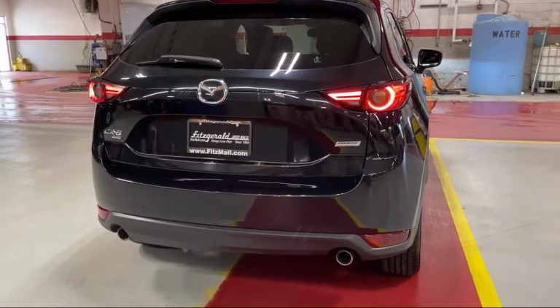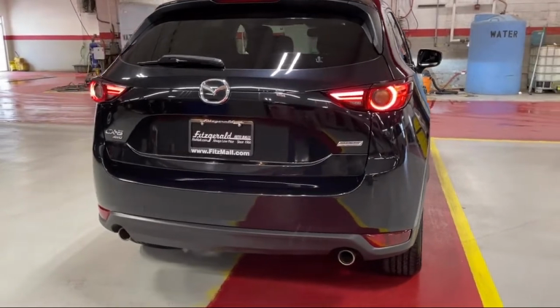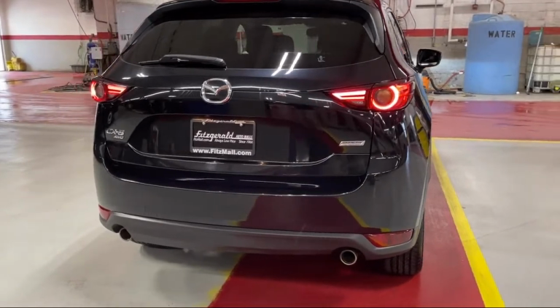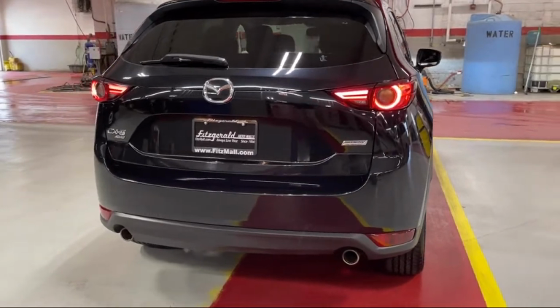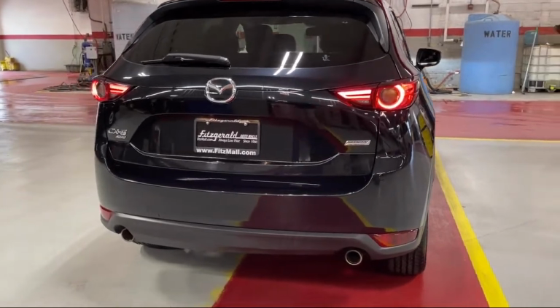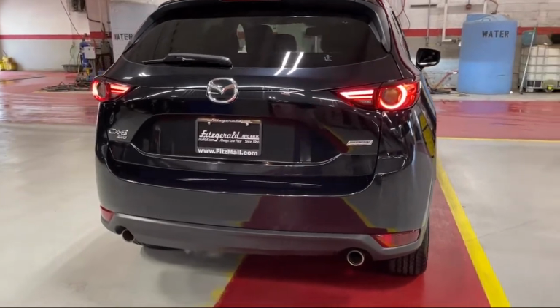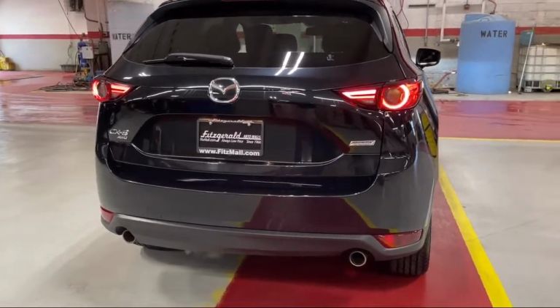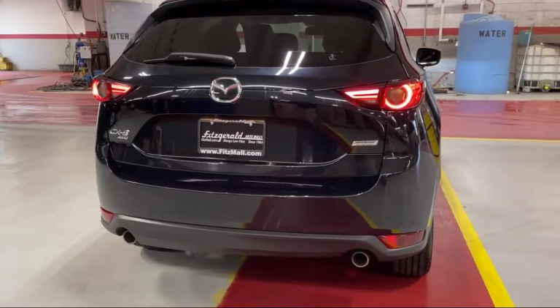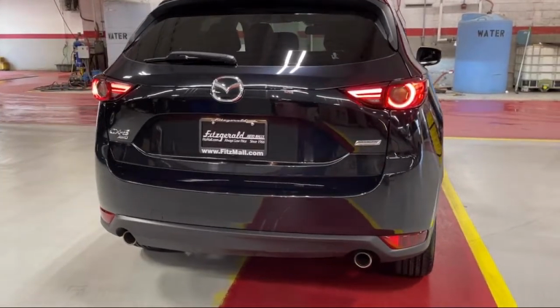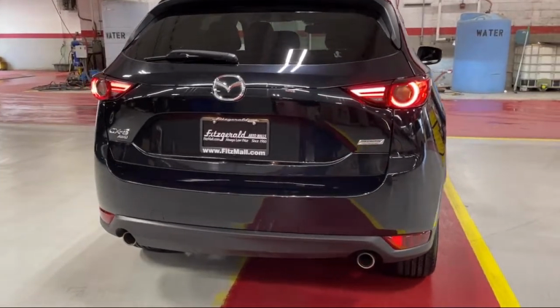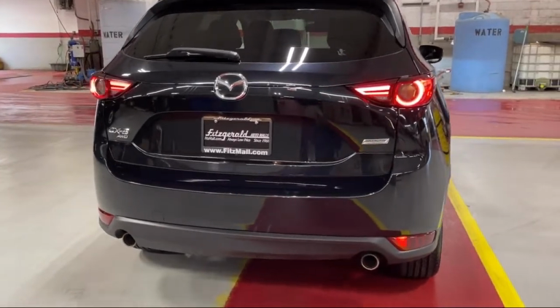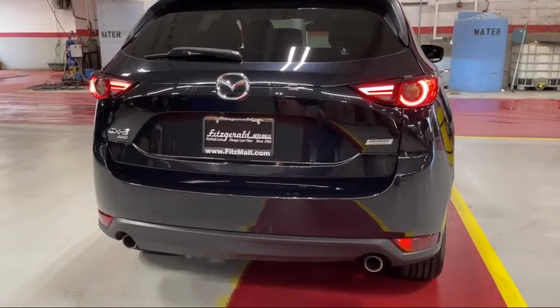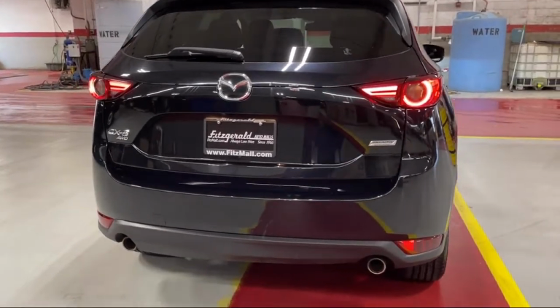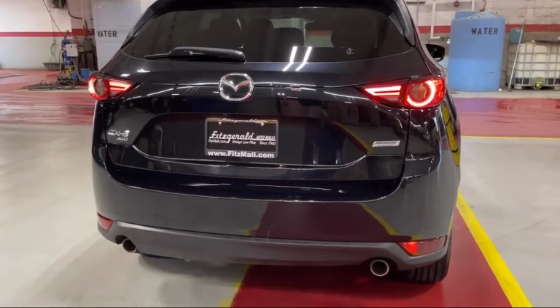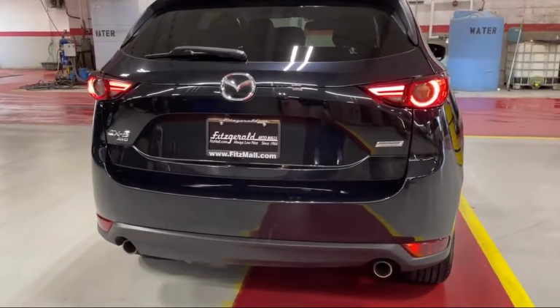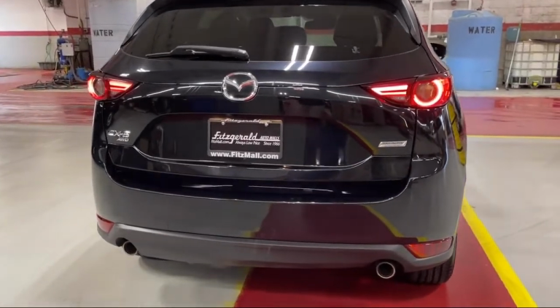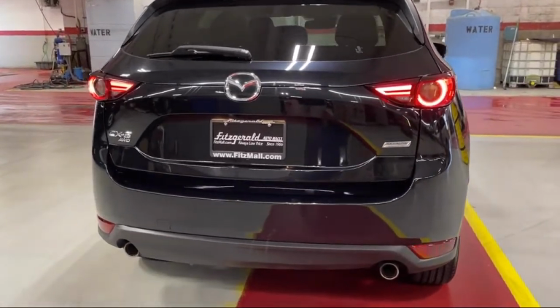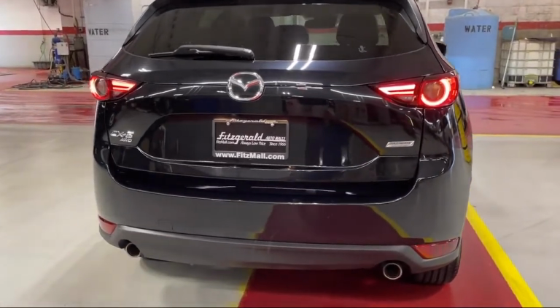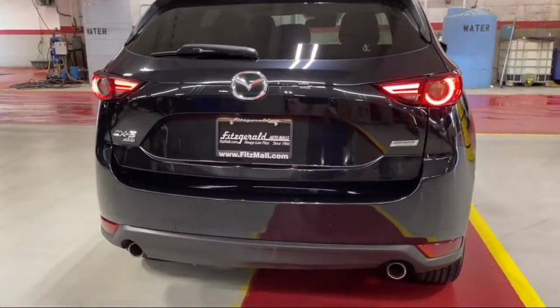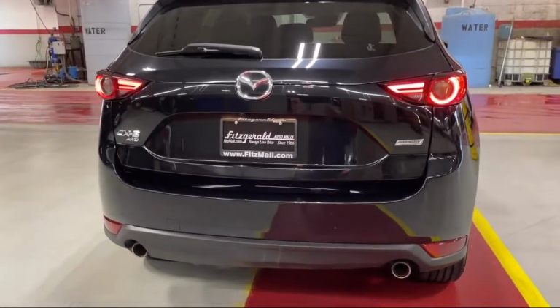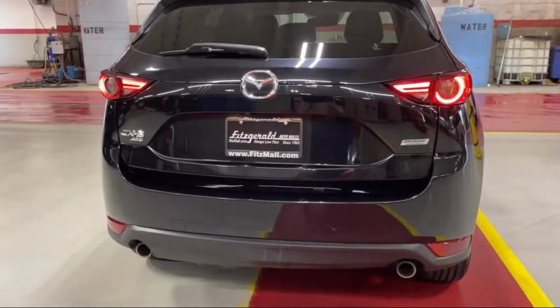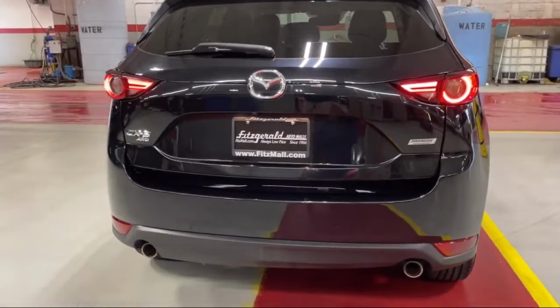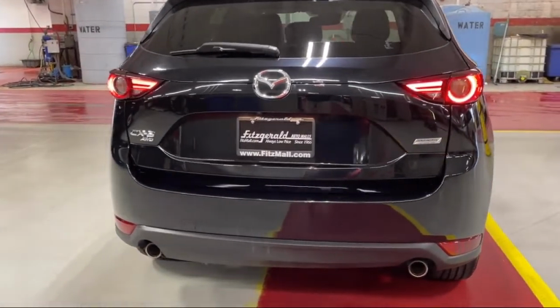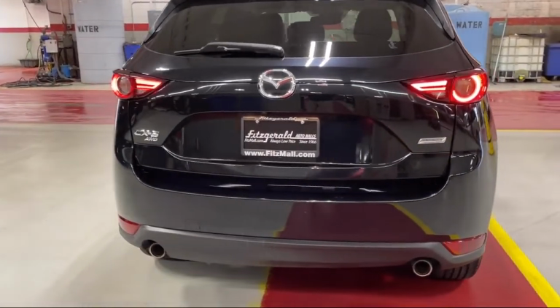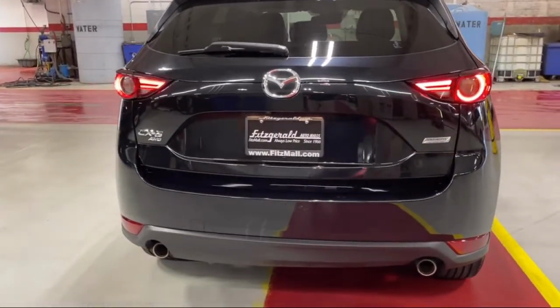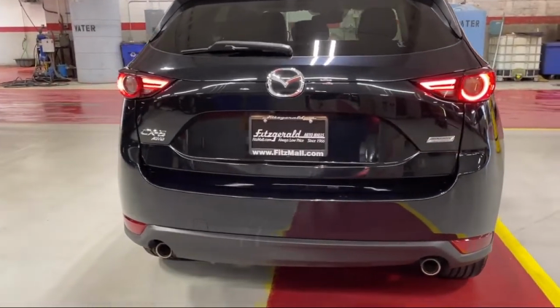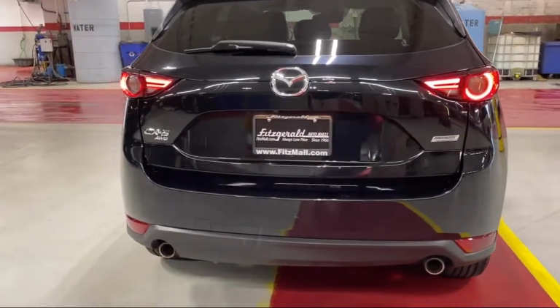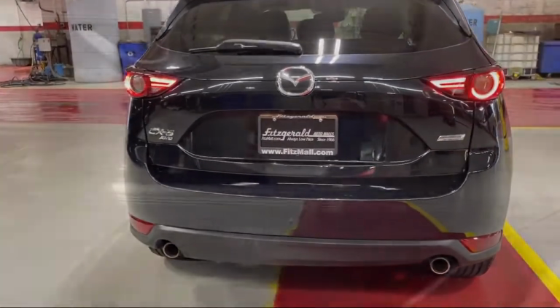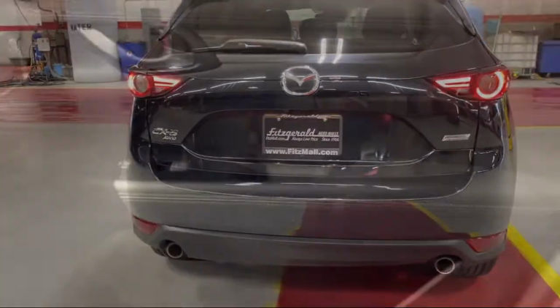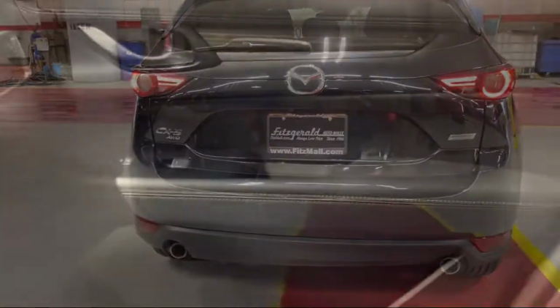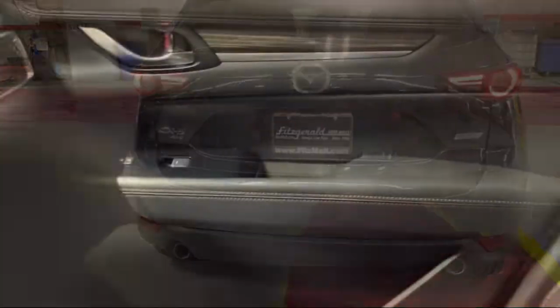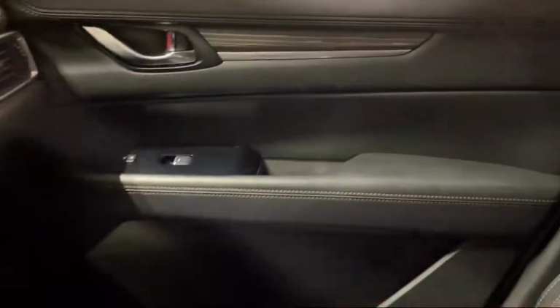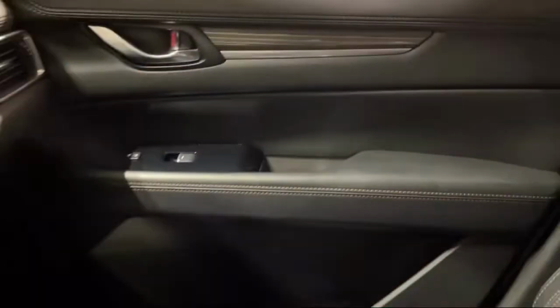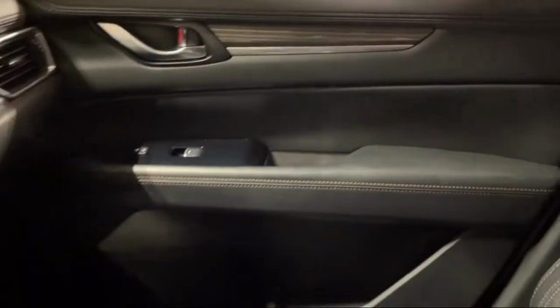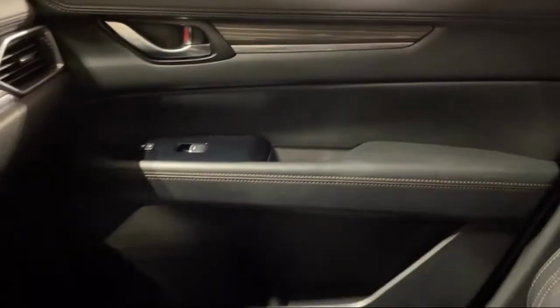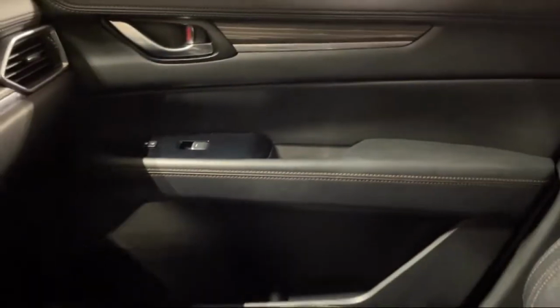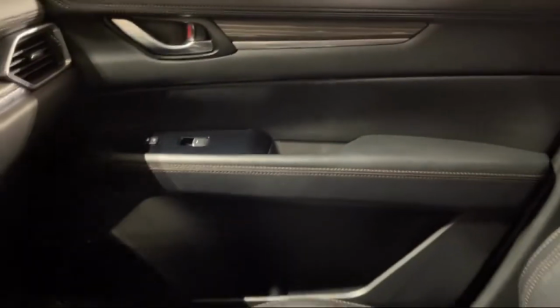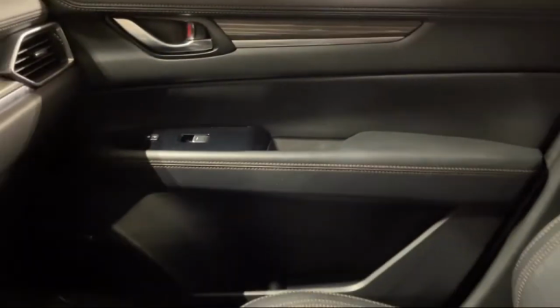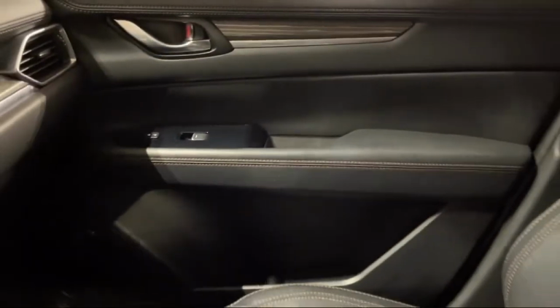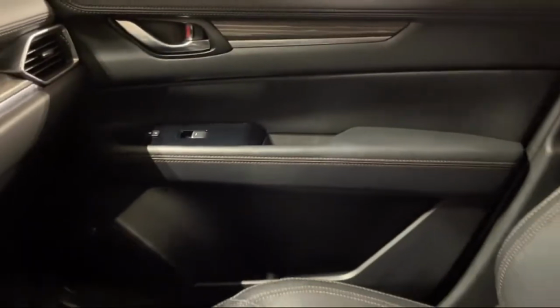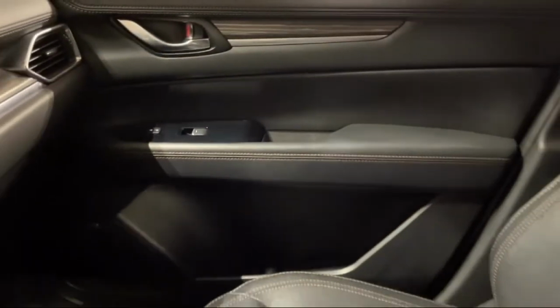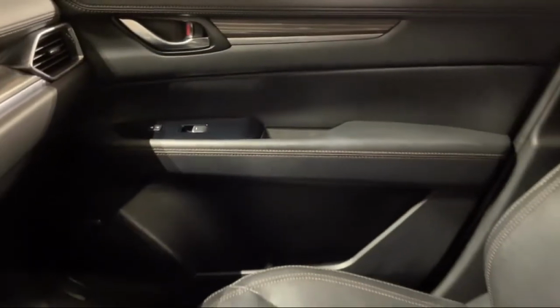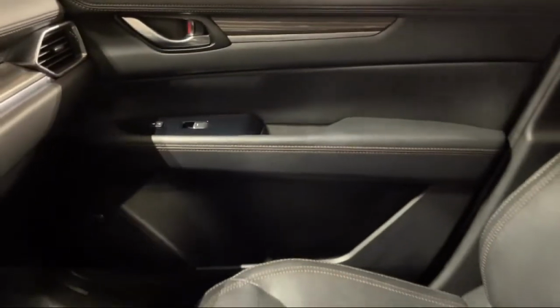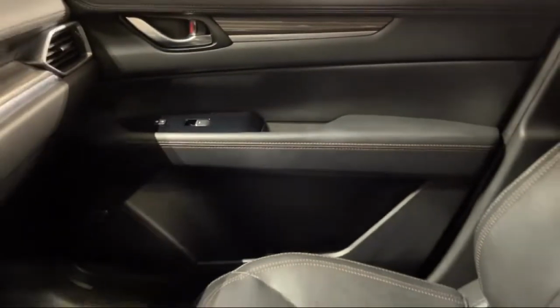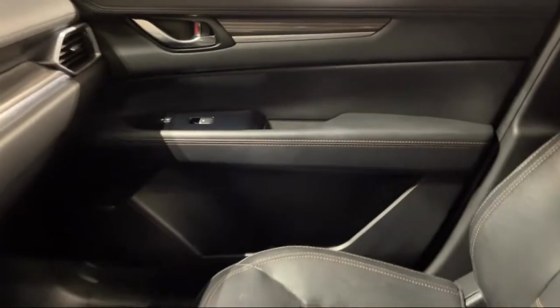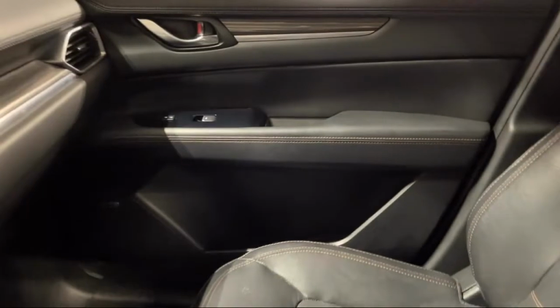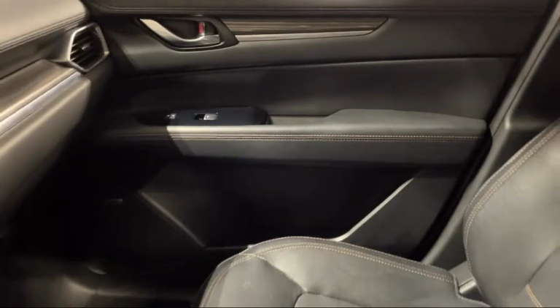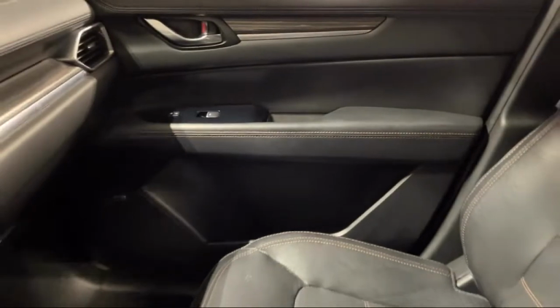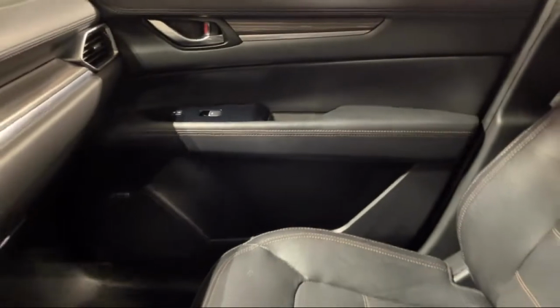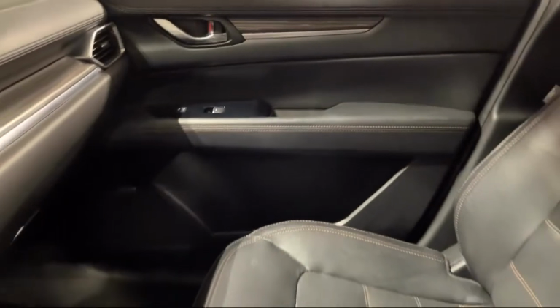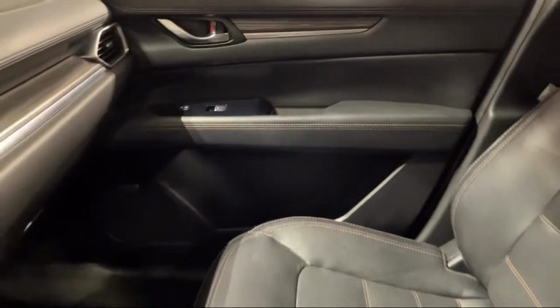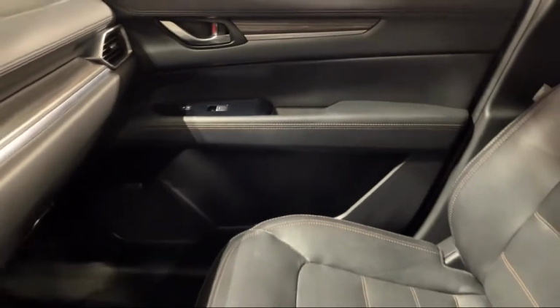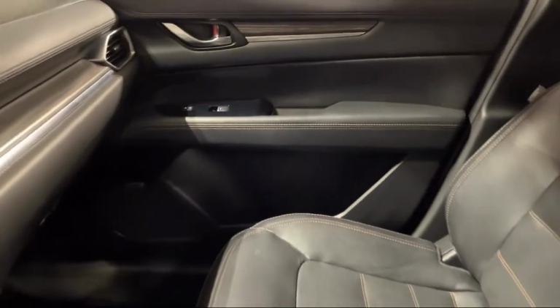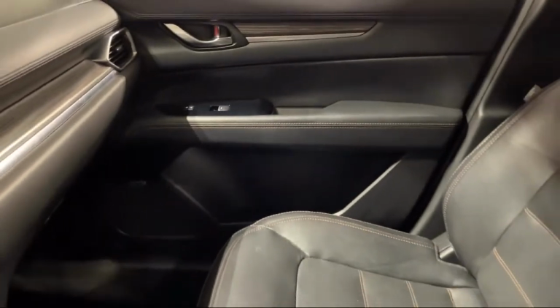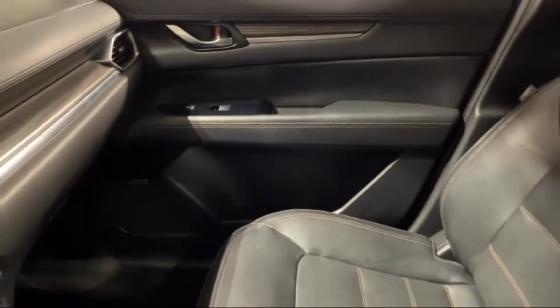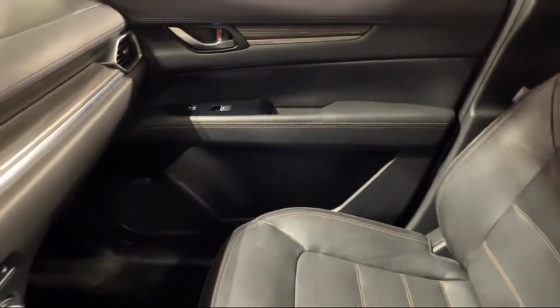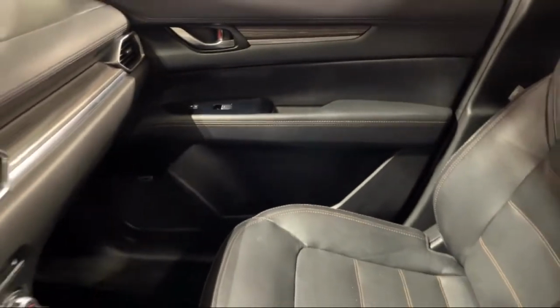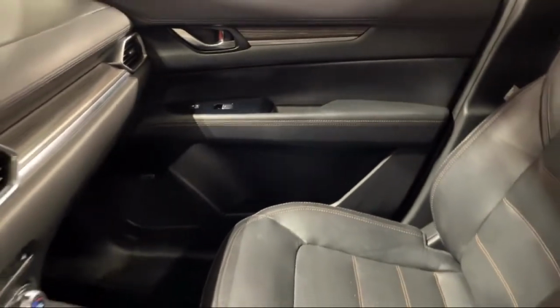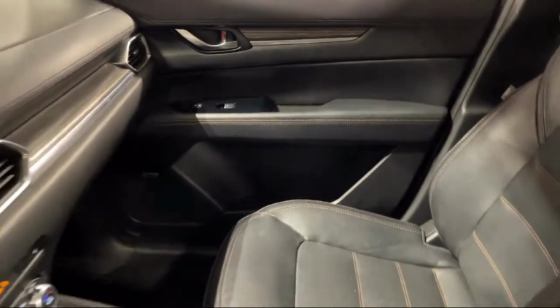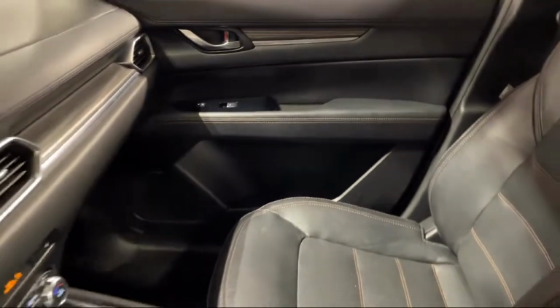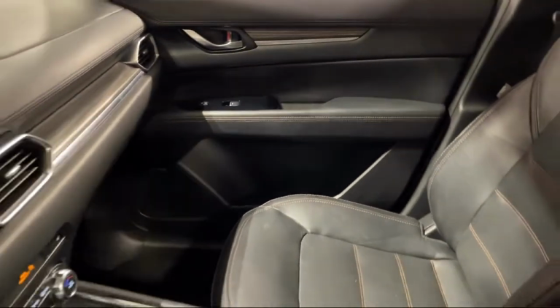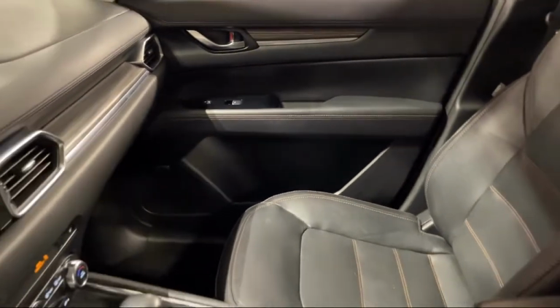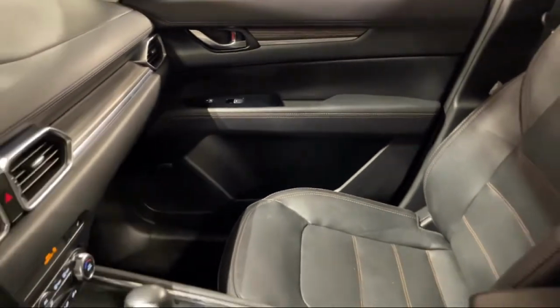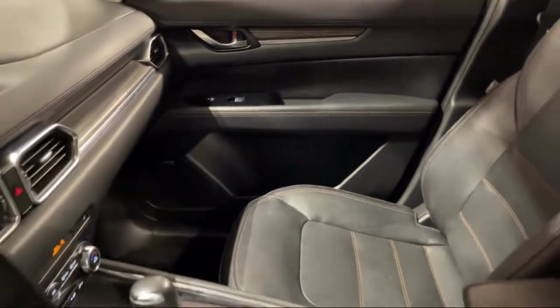Pre-Collision Warning System Visual Warning. And it has less than 55,000 miles on the odometer.